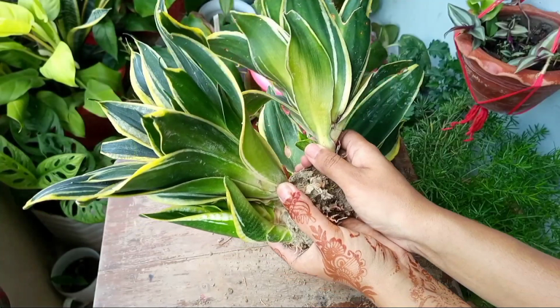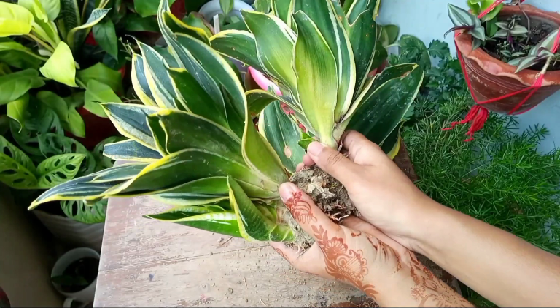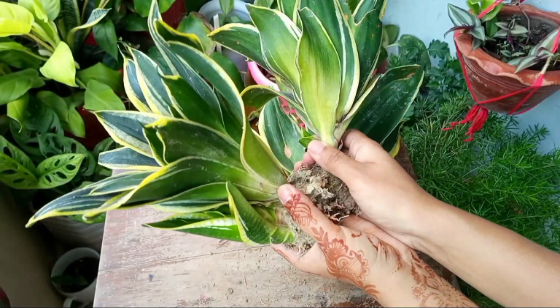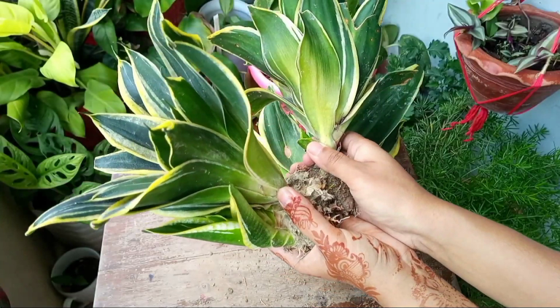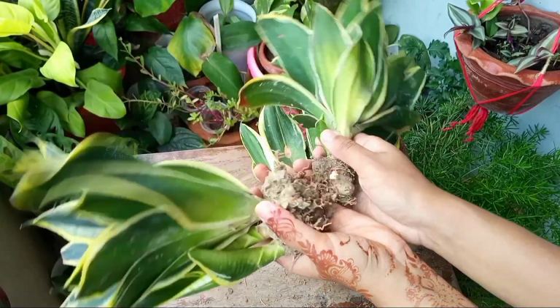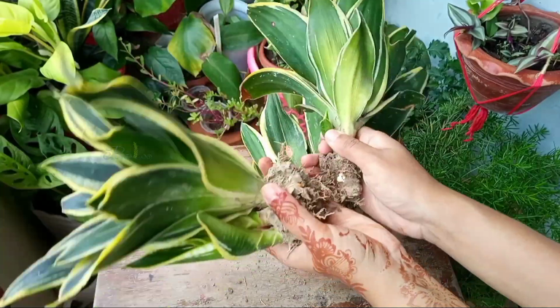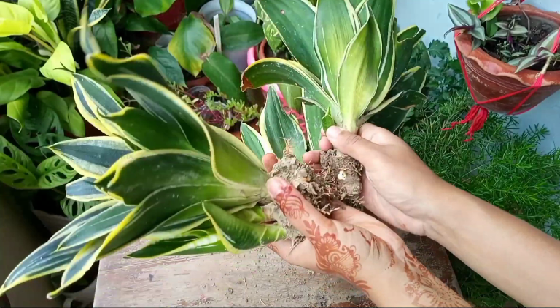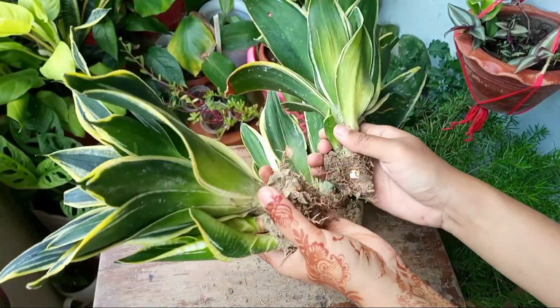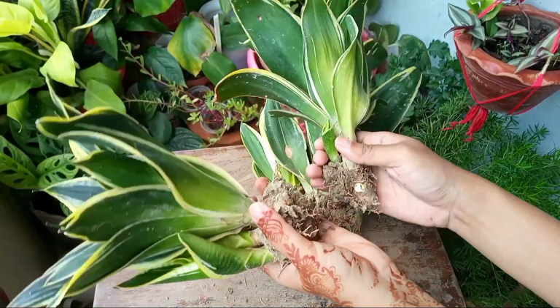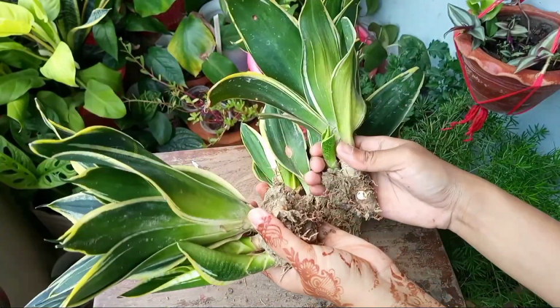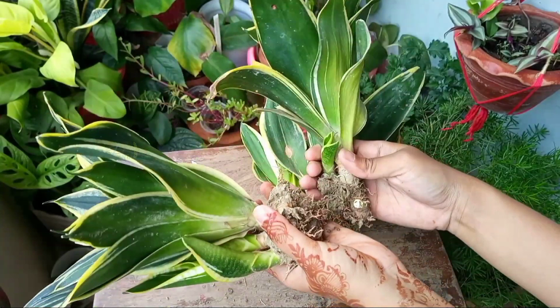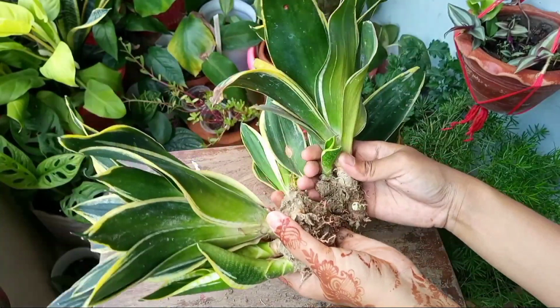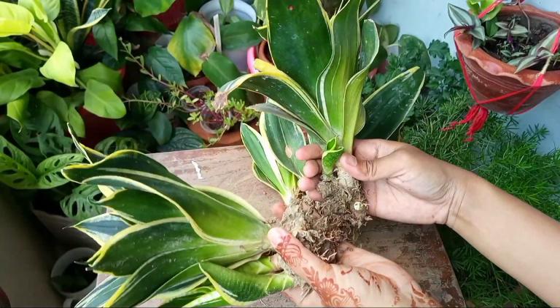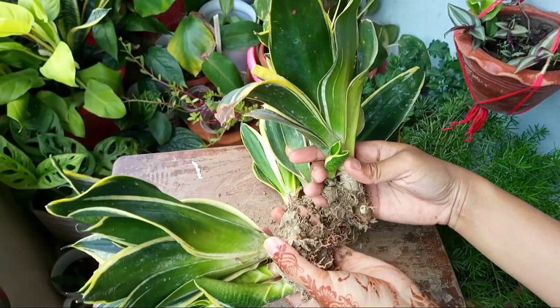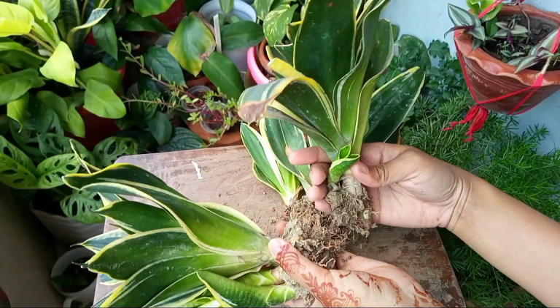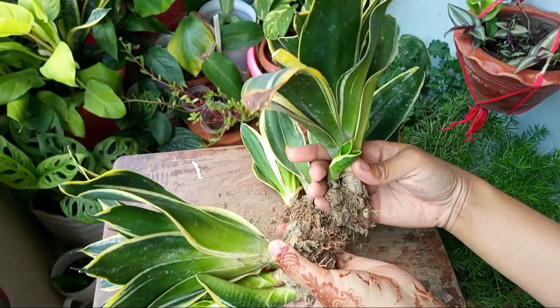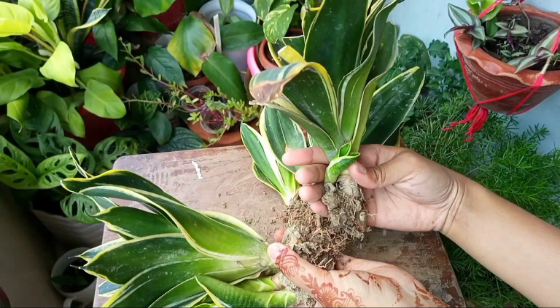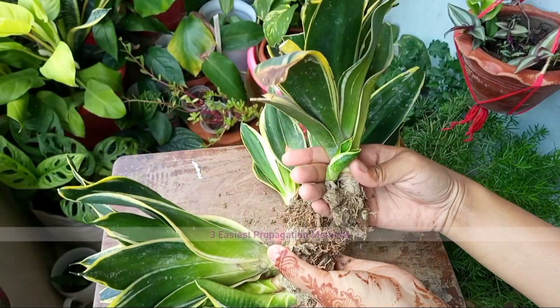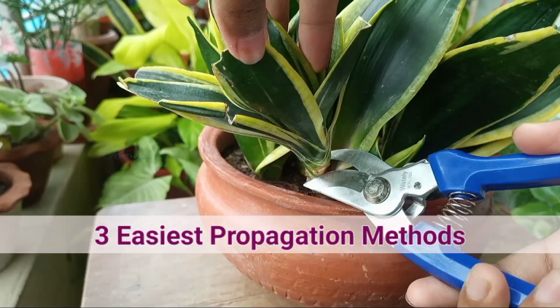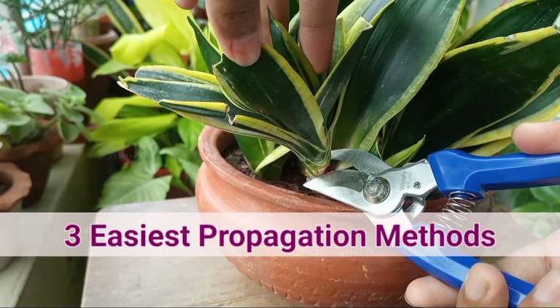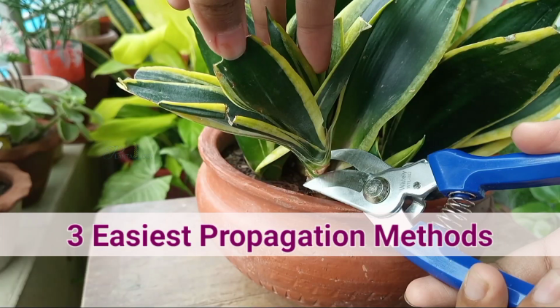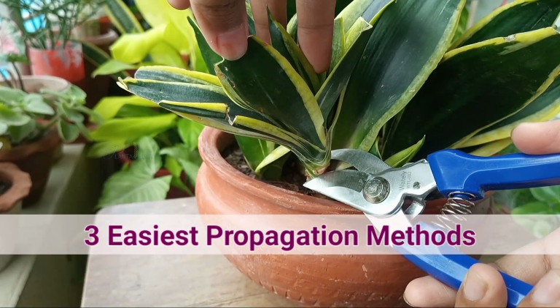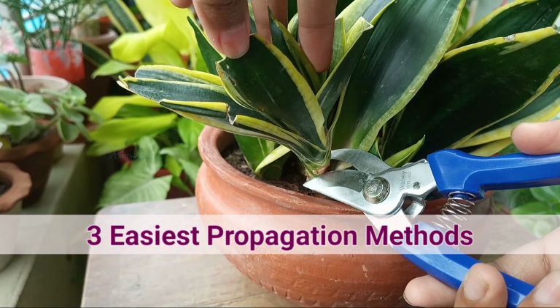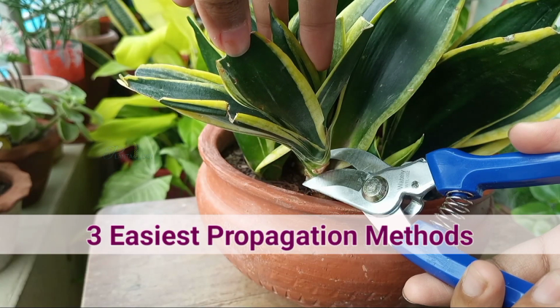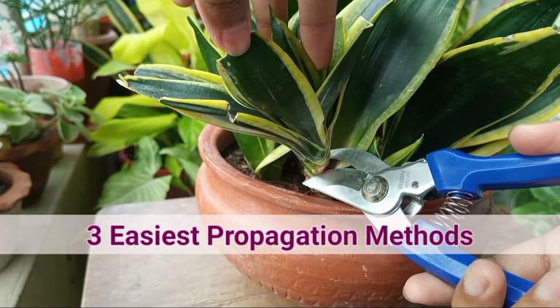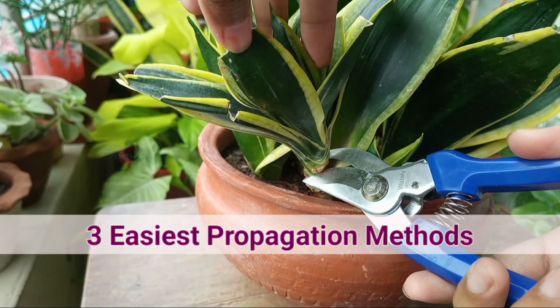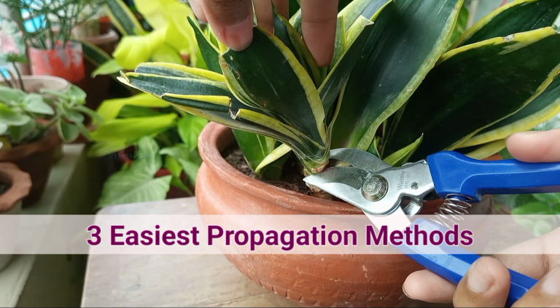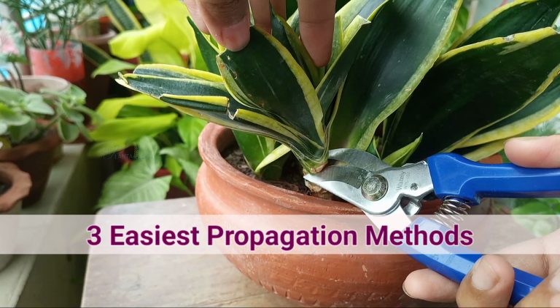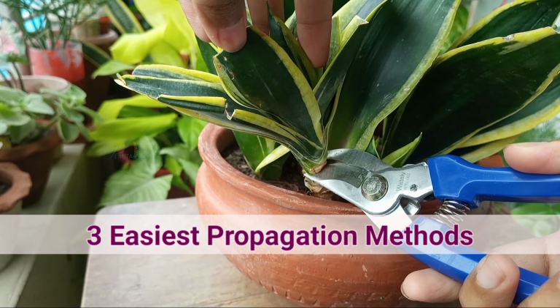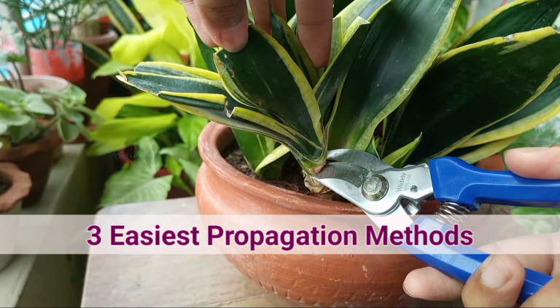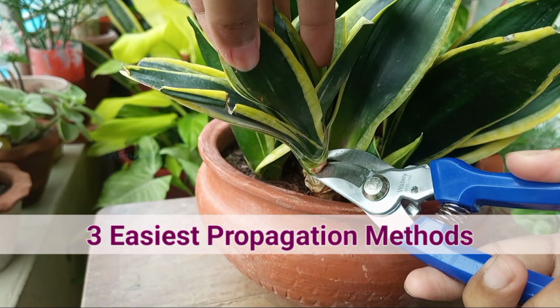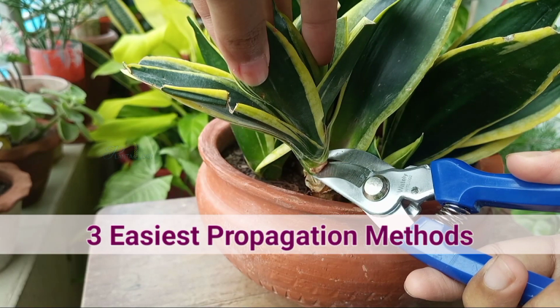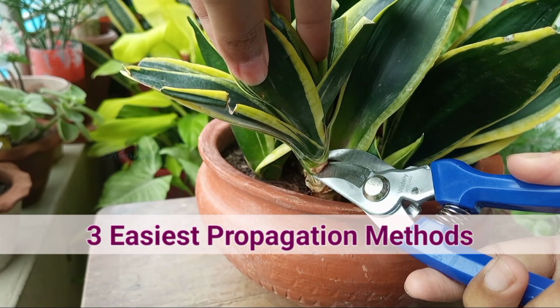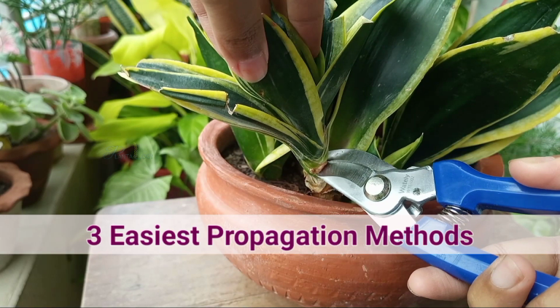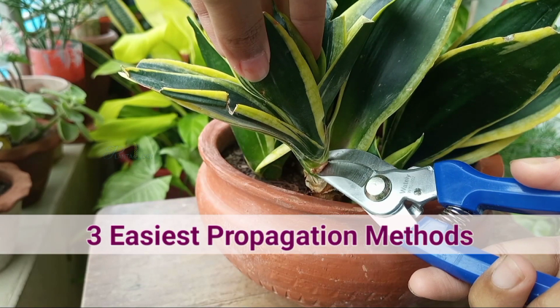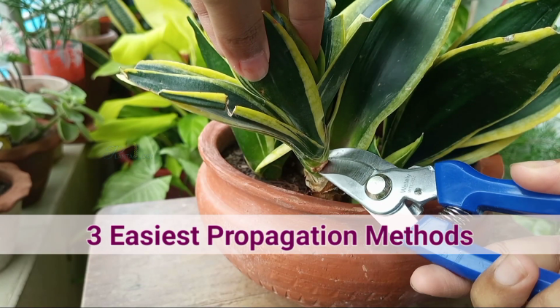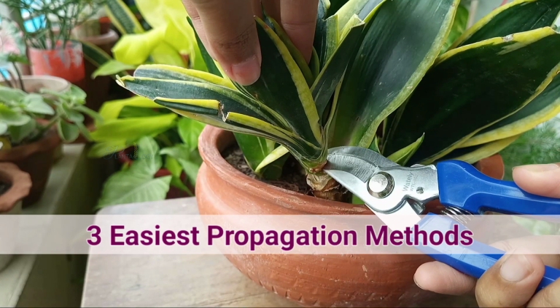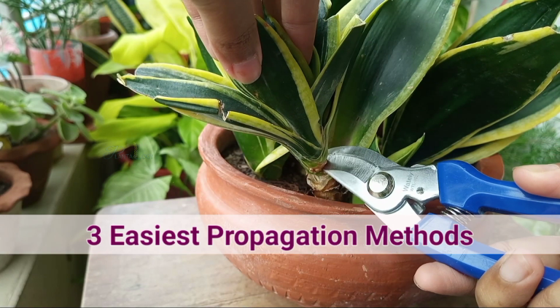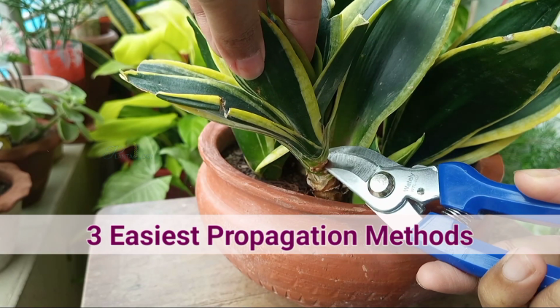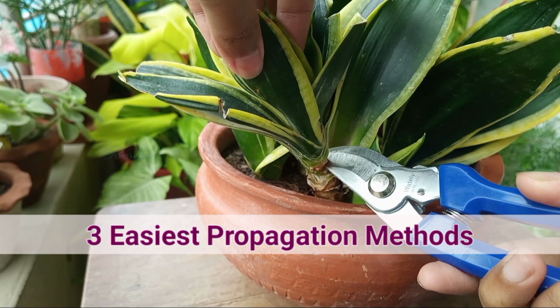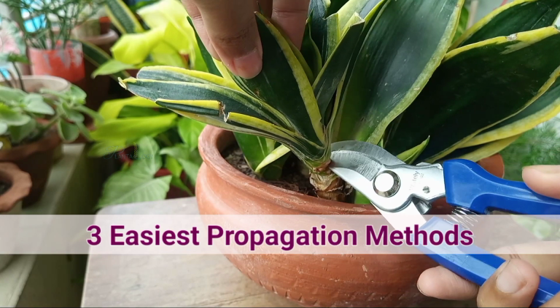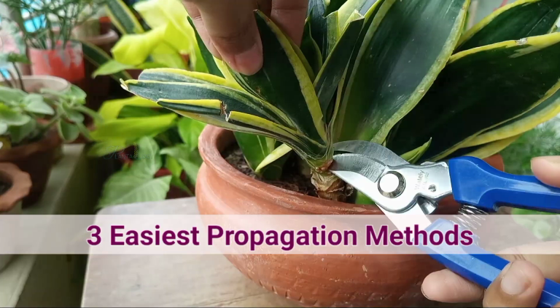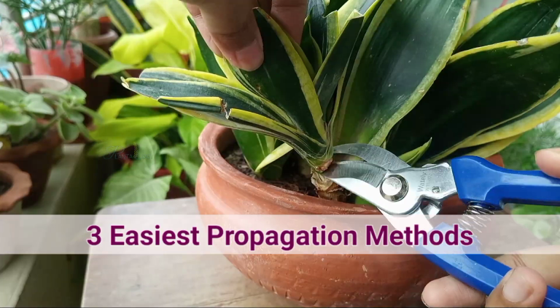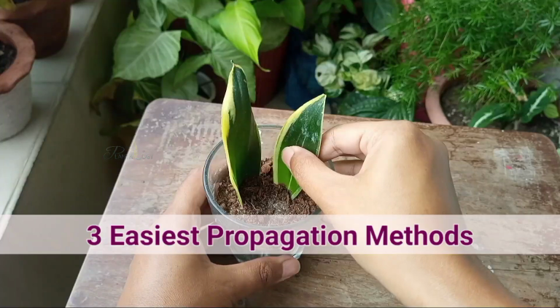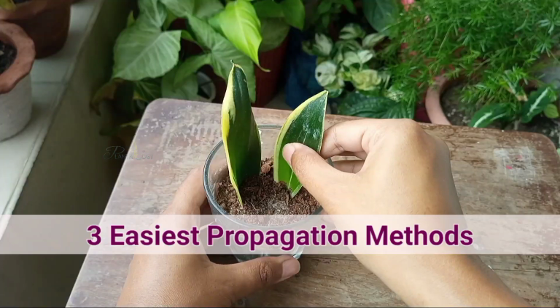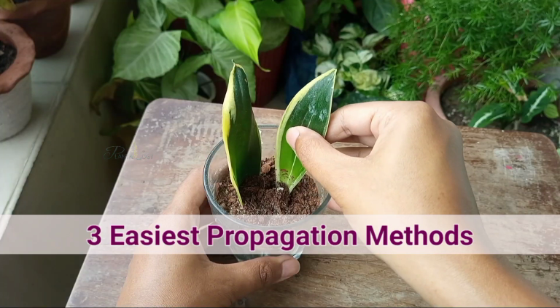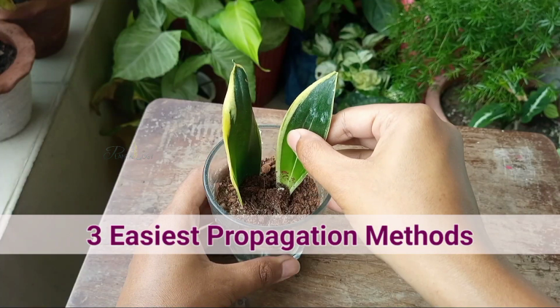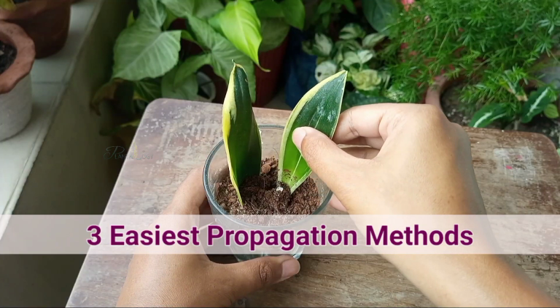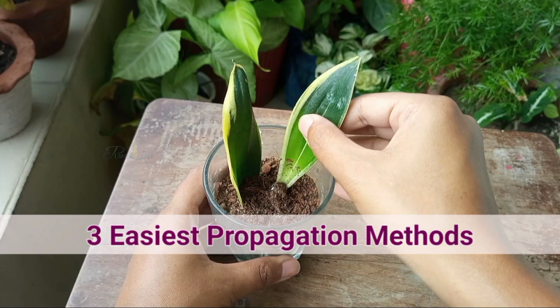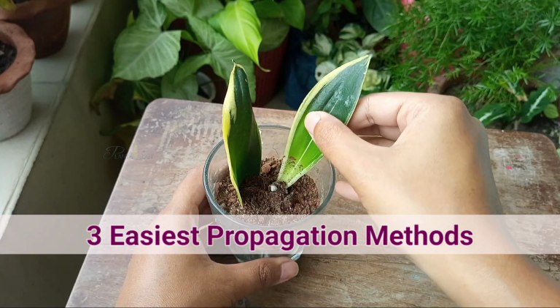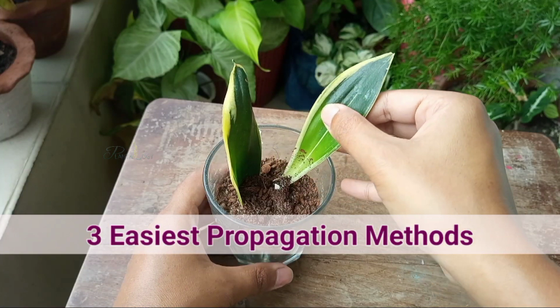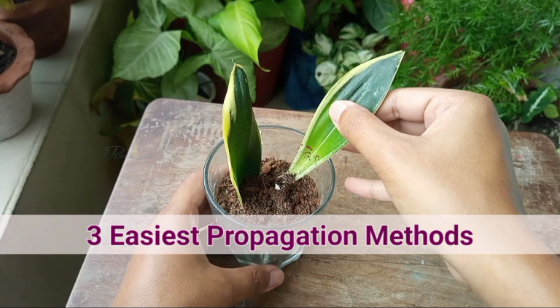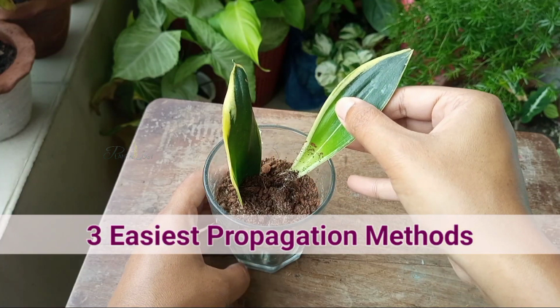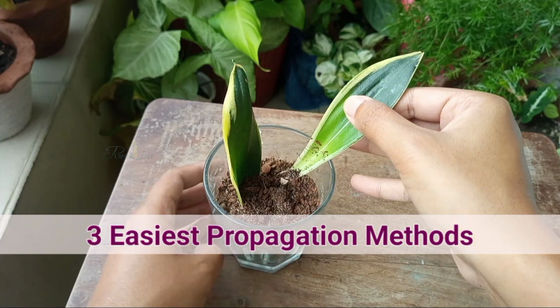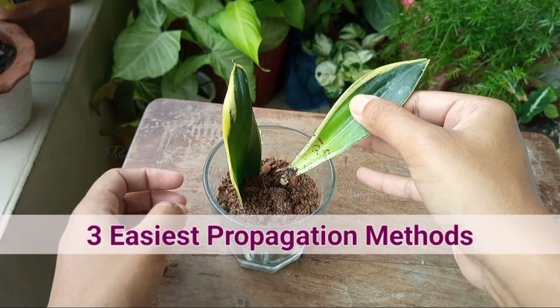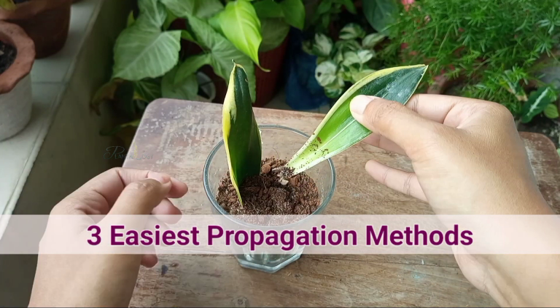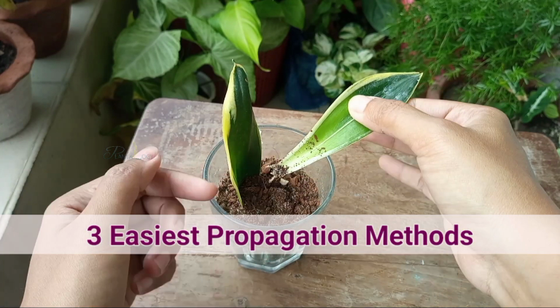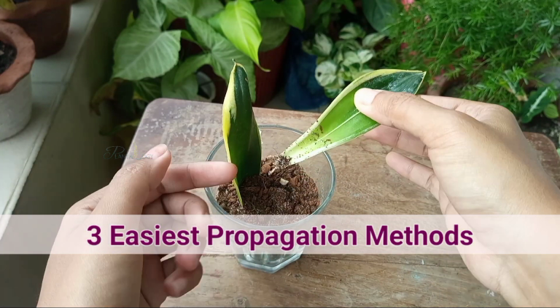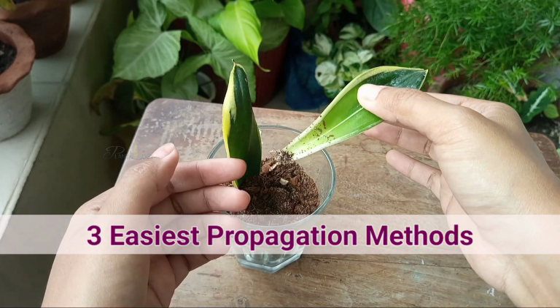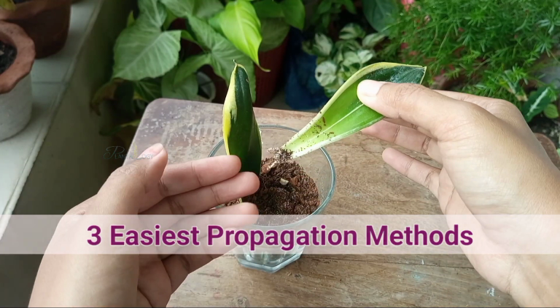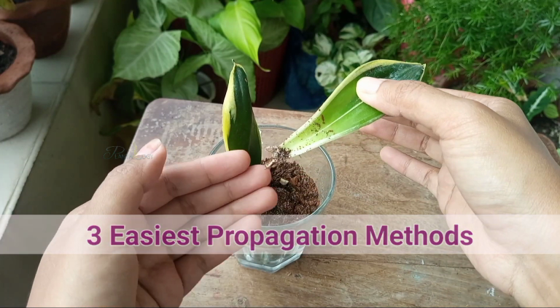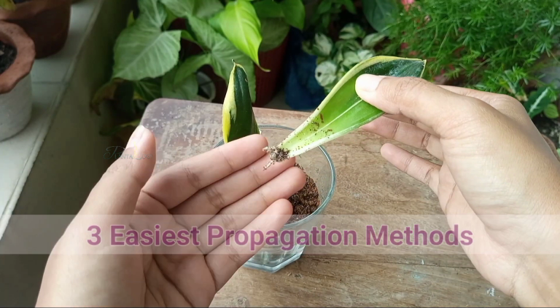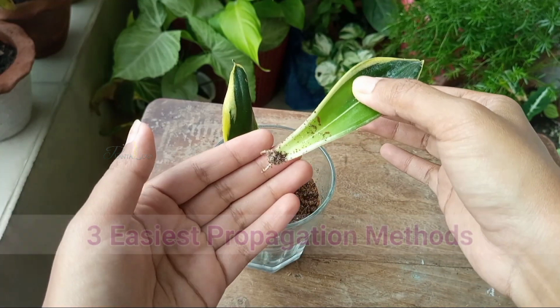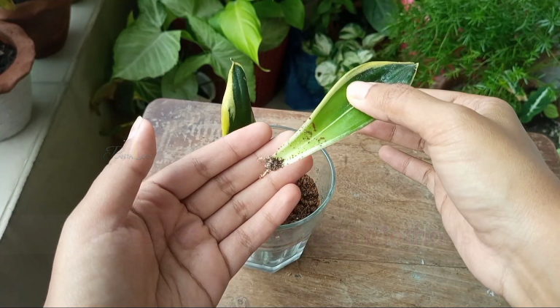In this video, I will share 3 easiest ways to propagate snake plants to get more plants from a single mother plant.